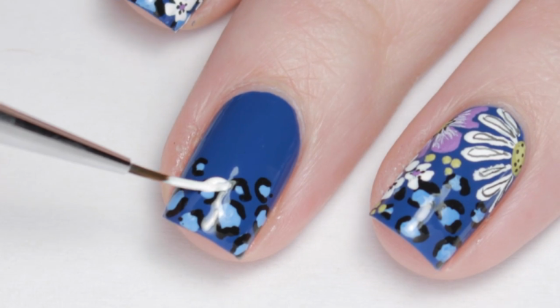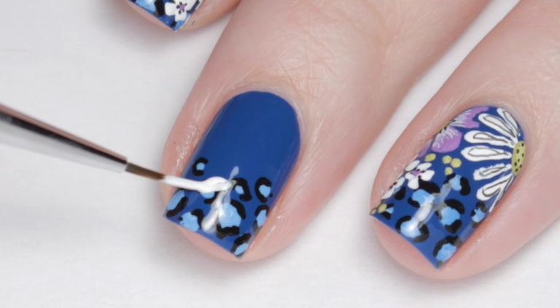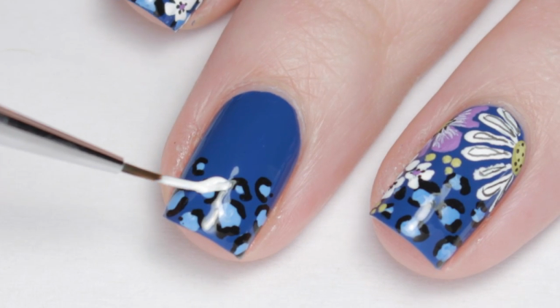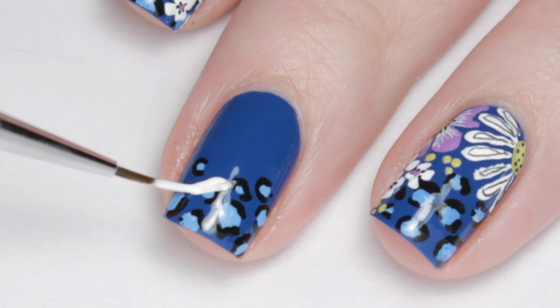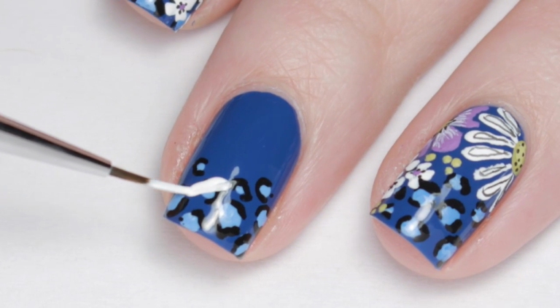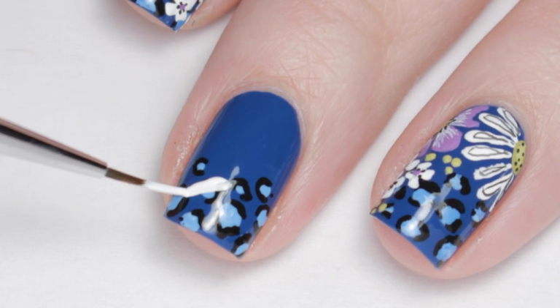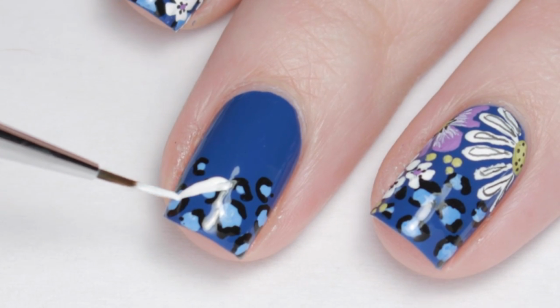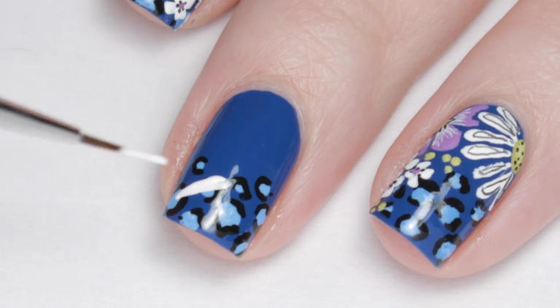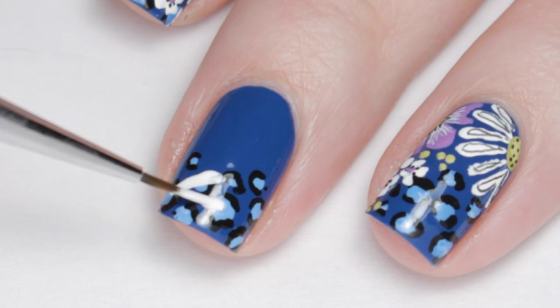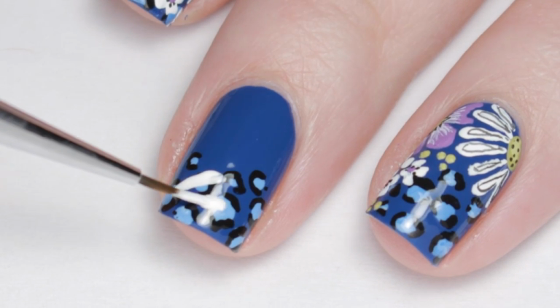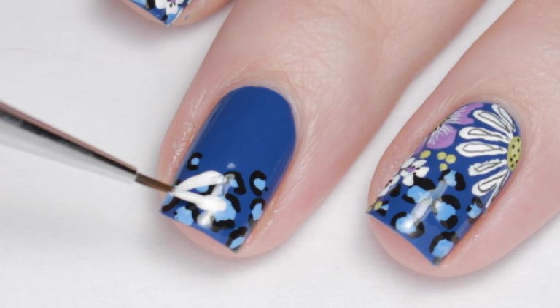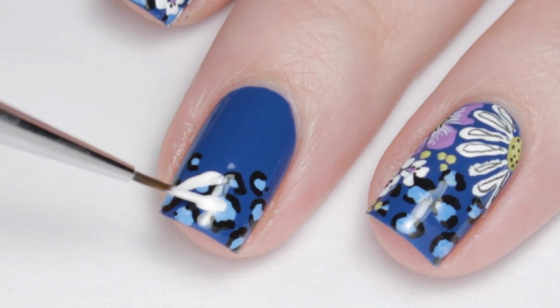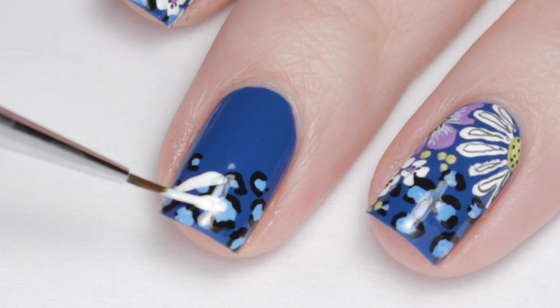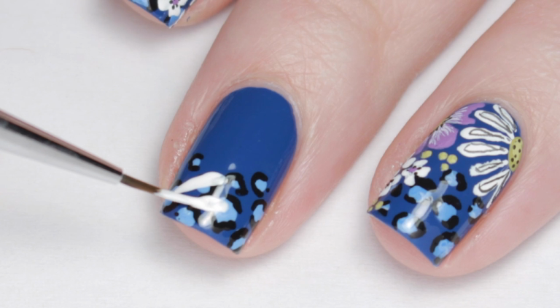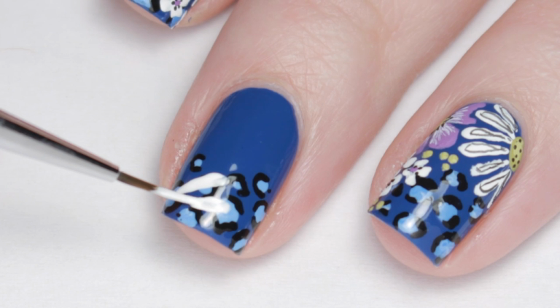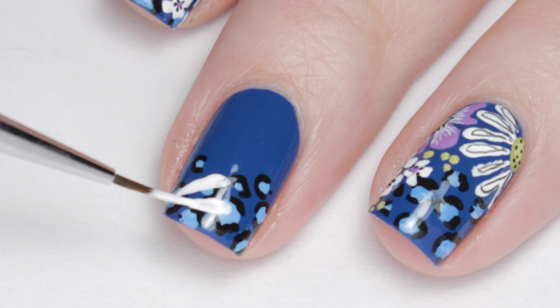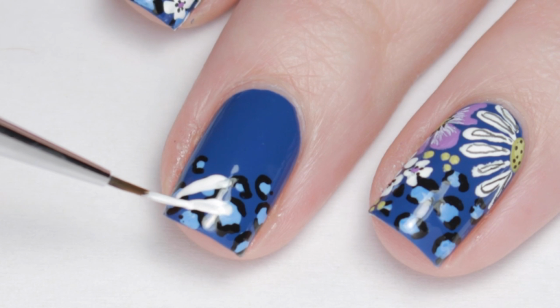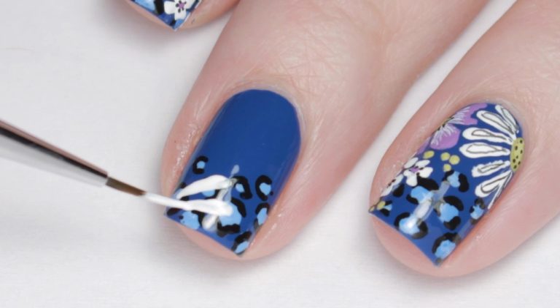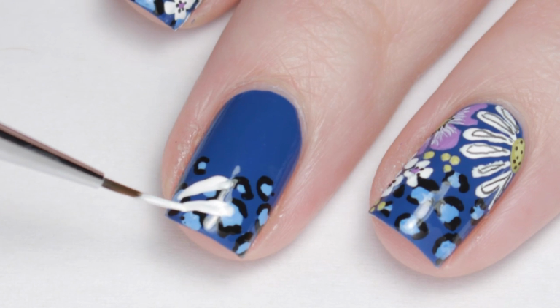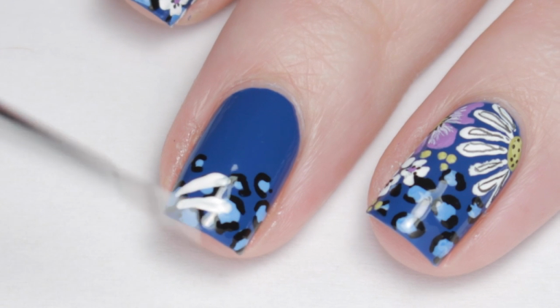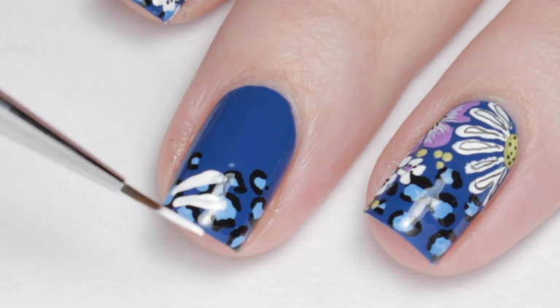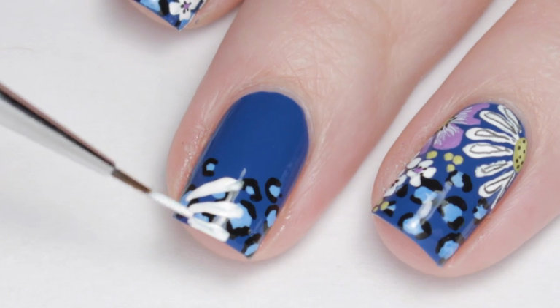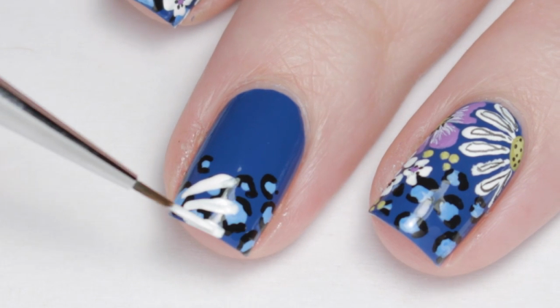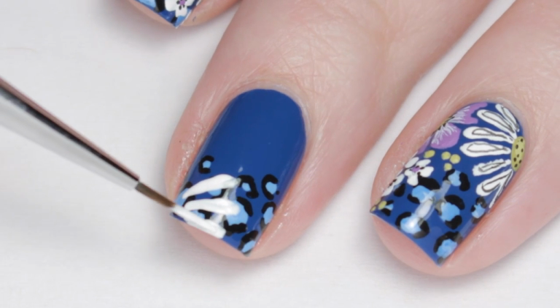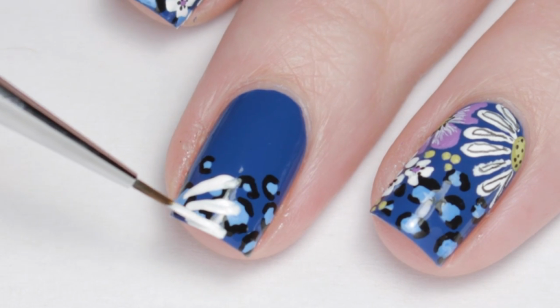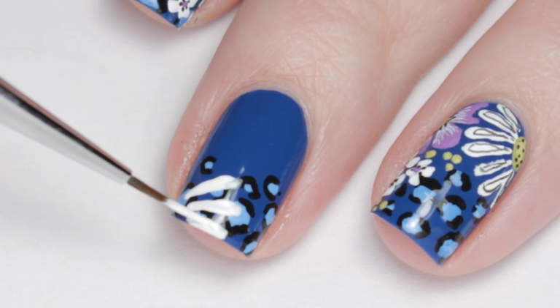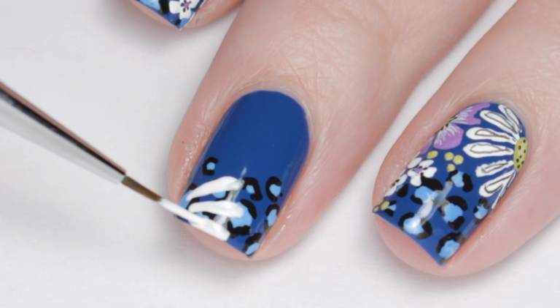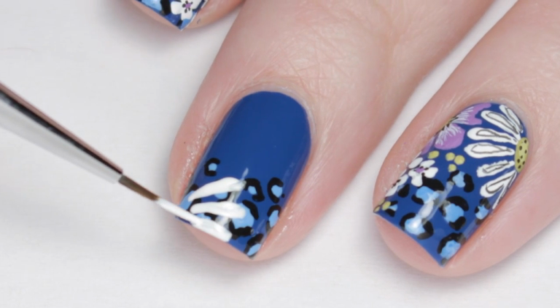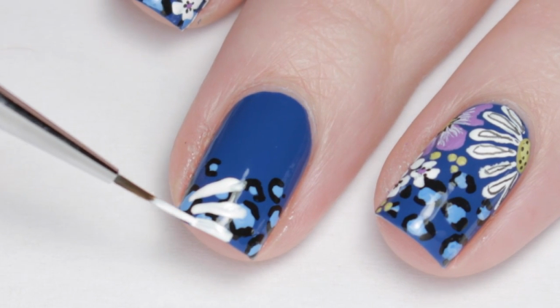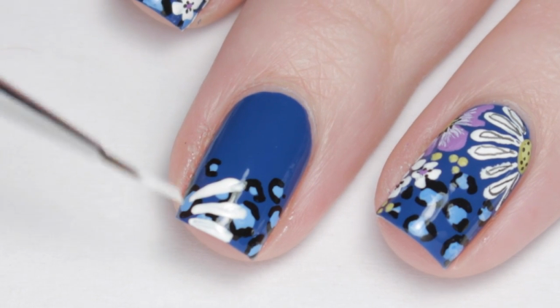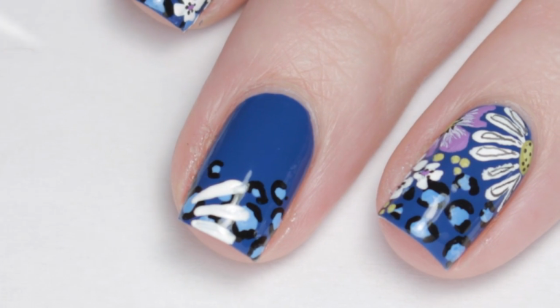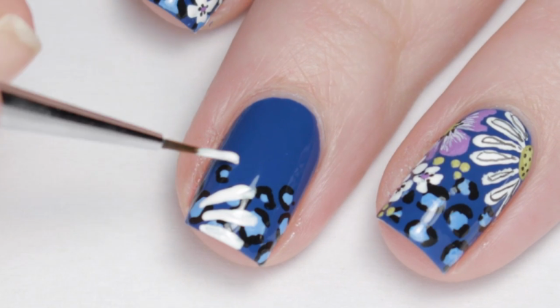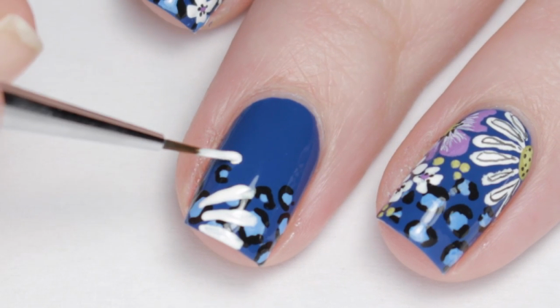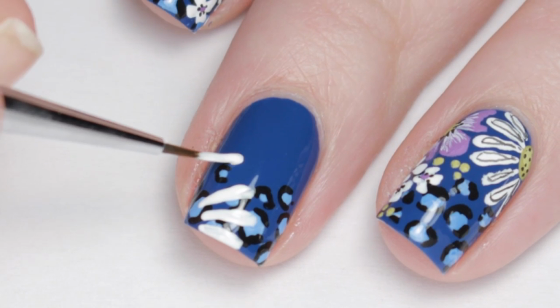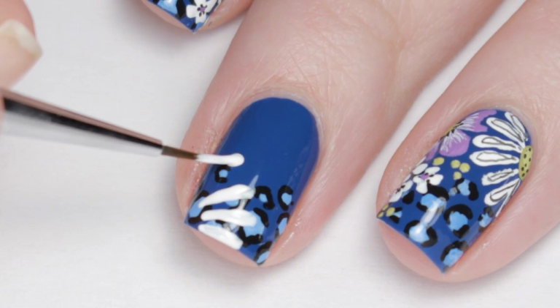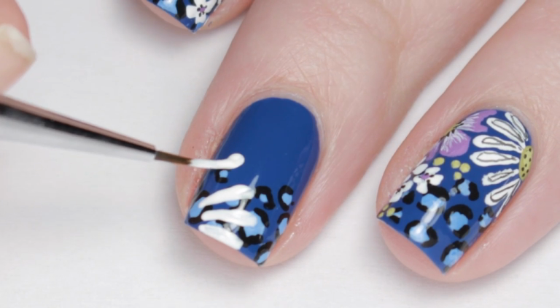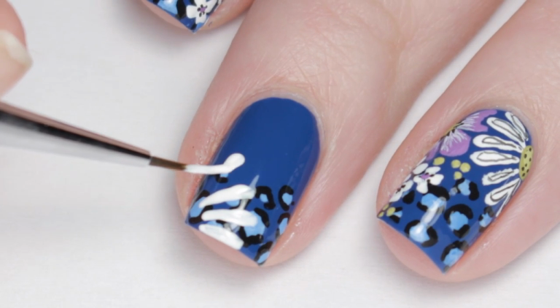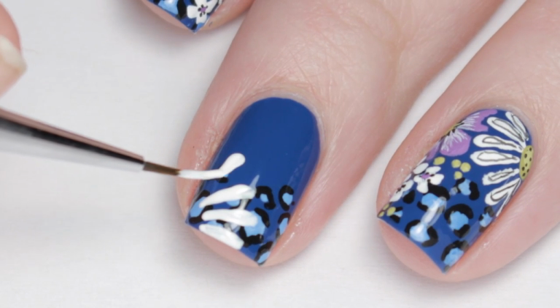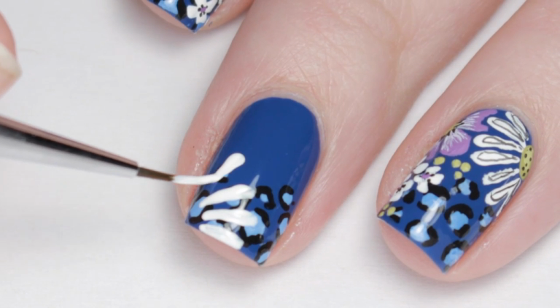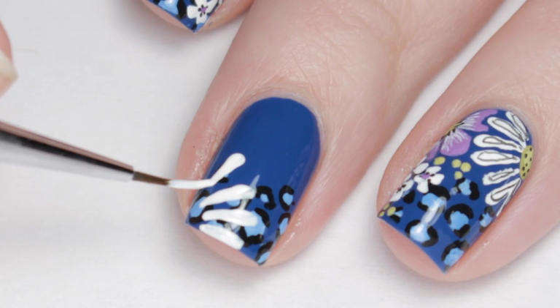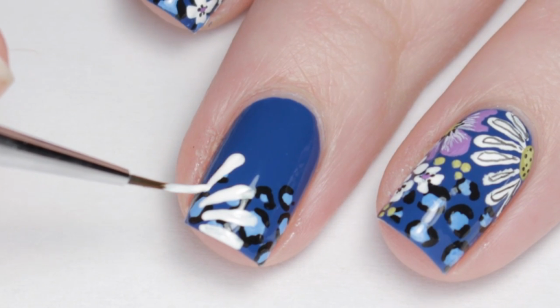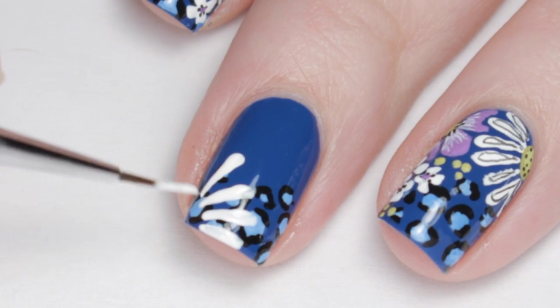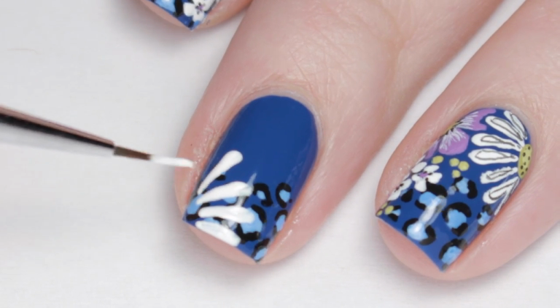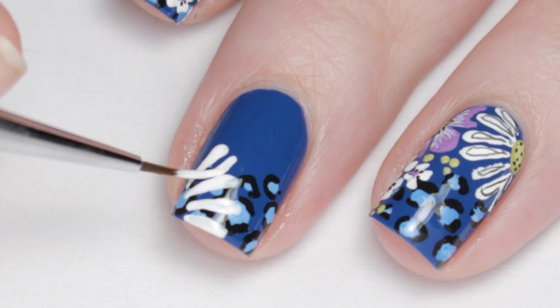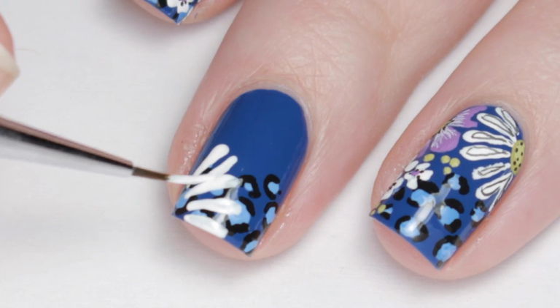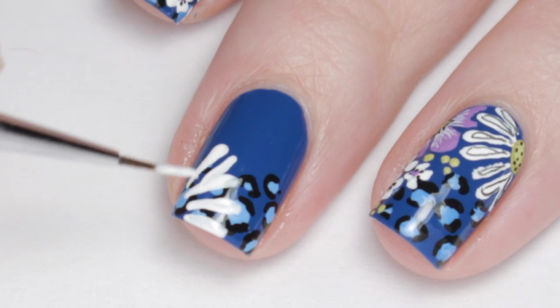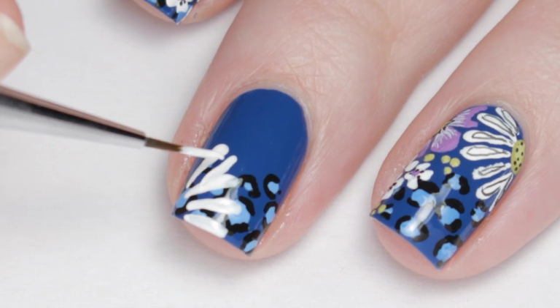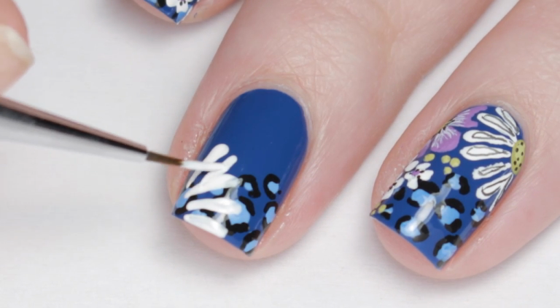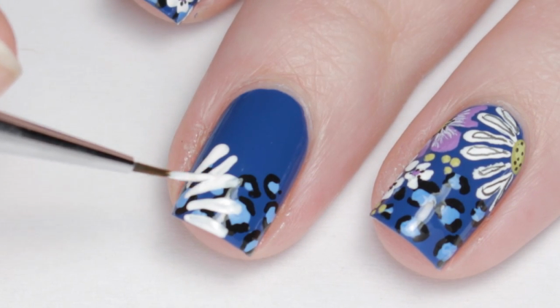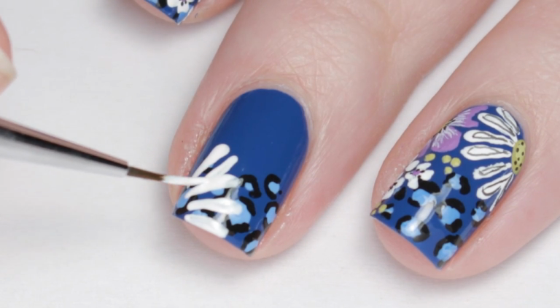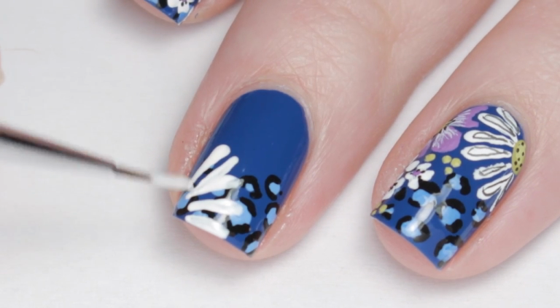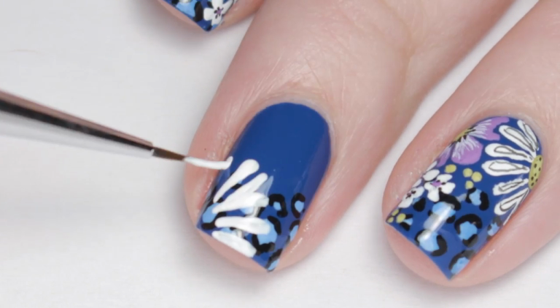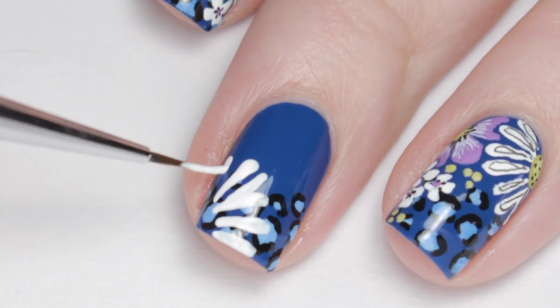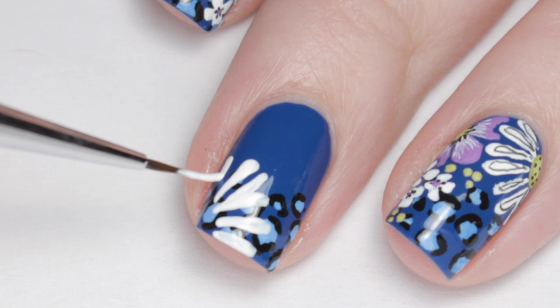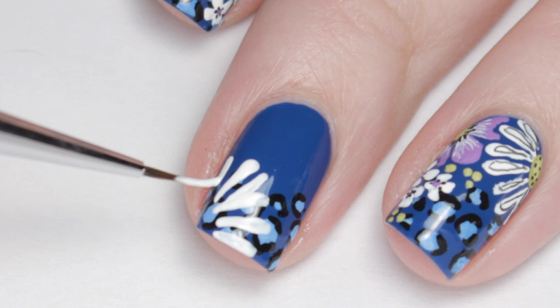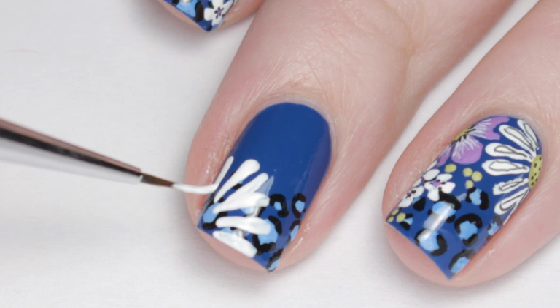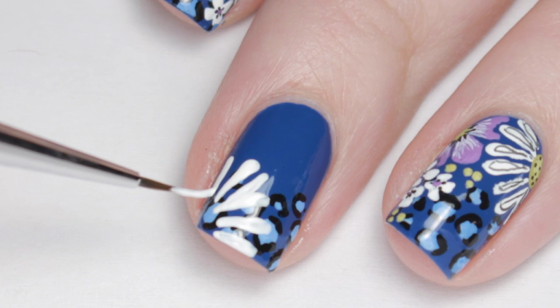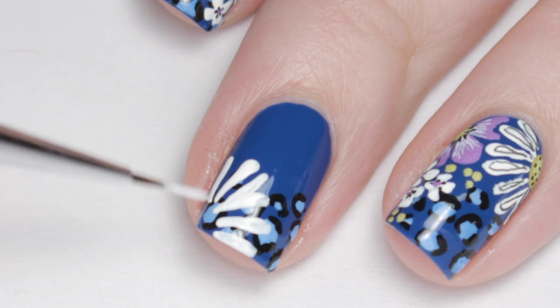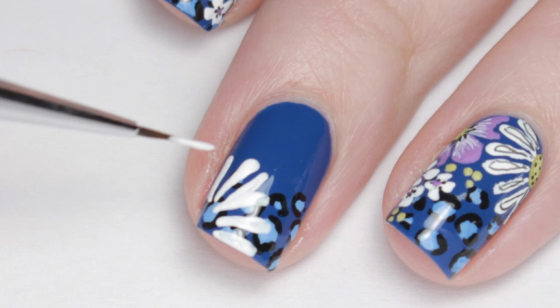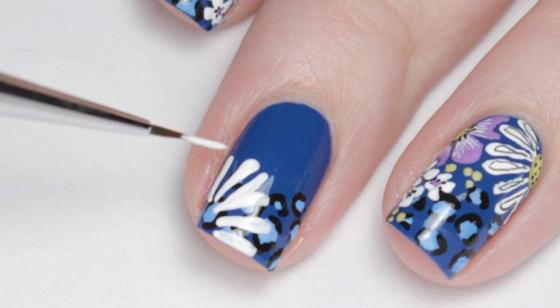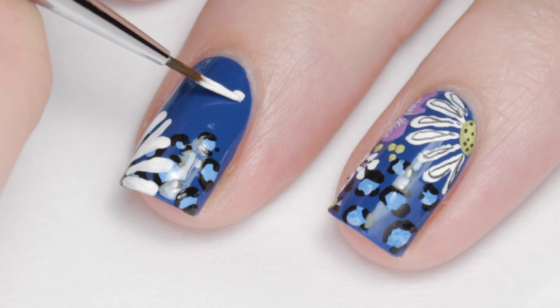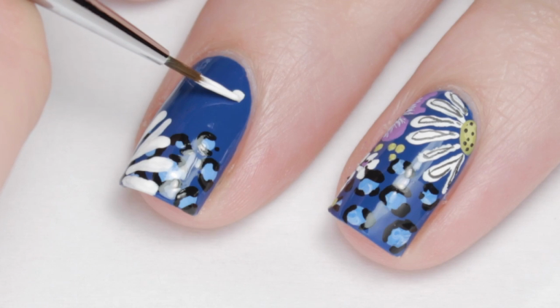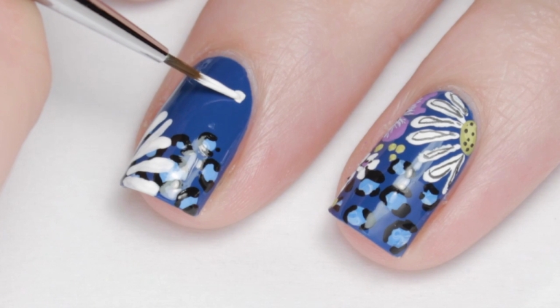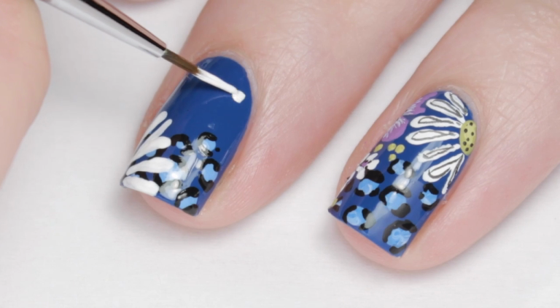Once that is dry, it's time for the flowers. I used white, purple, and mustard yellow paint to mimic the different types of flowers in my inspiration.